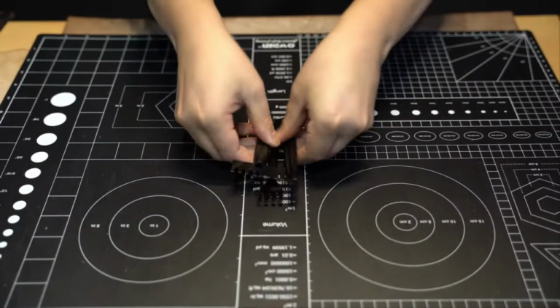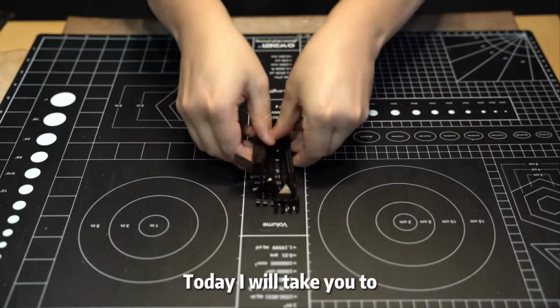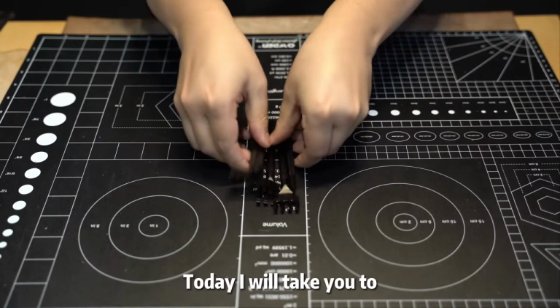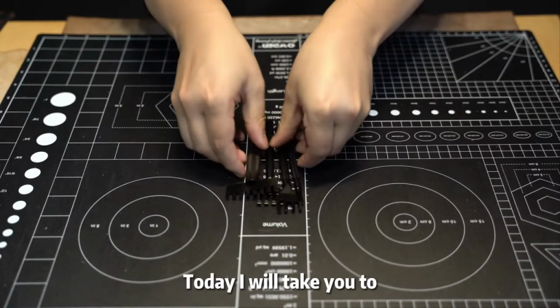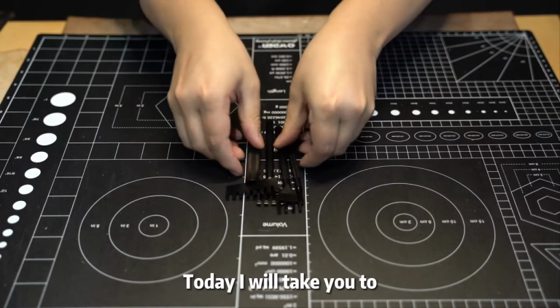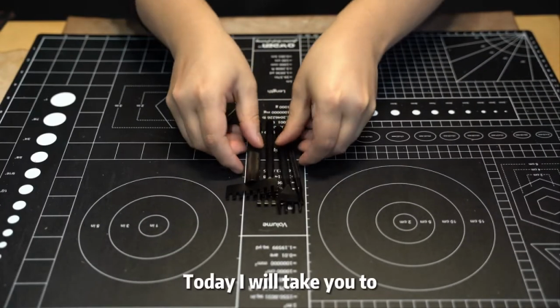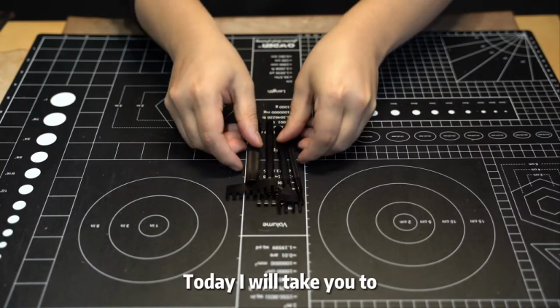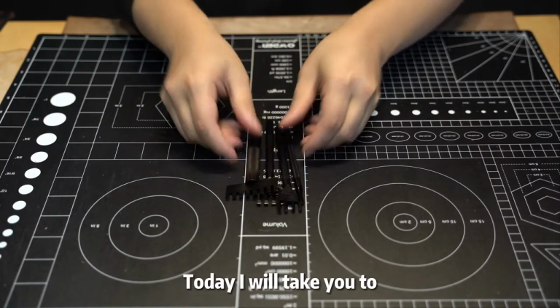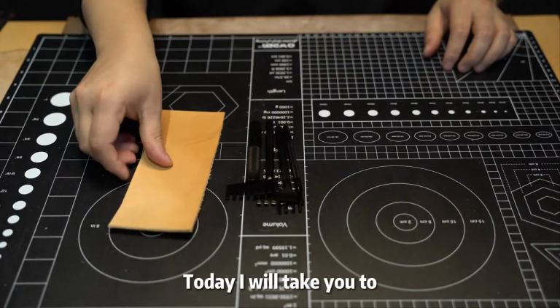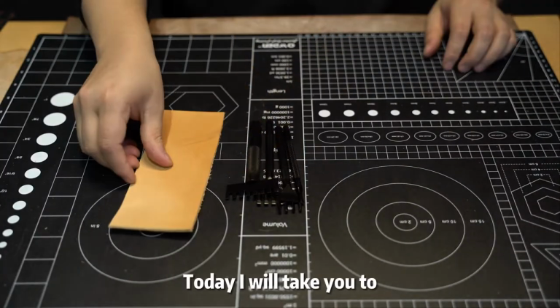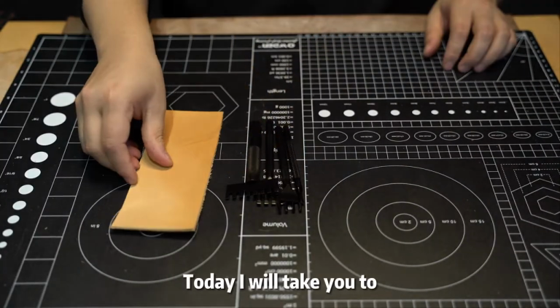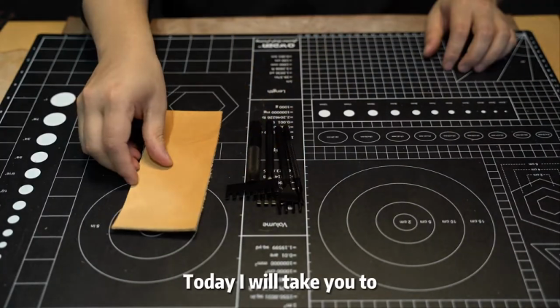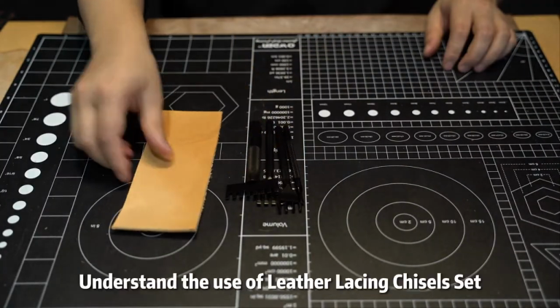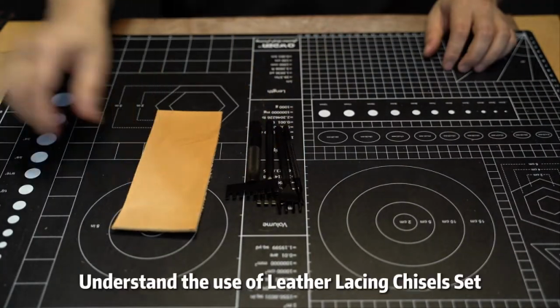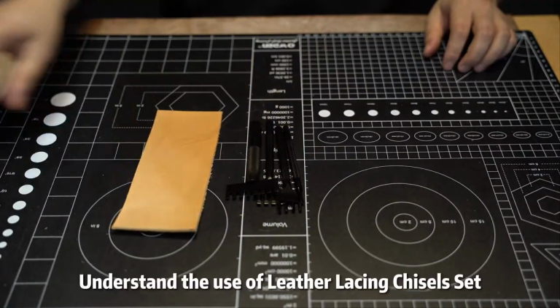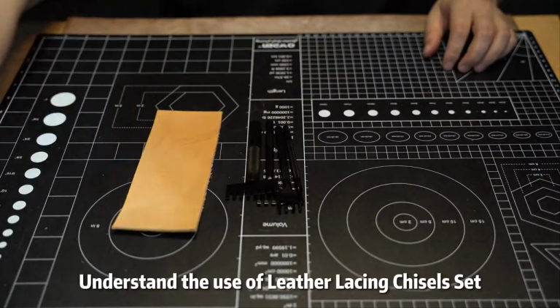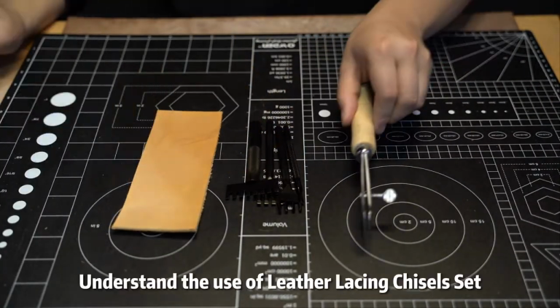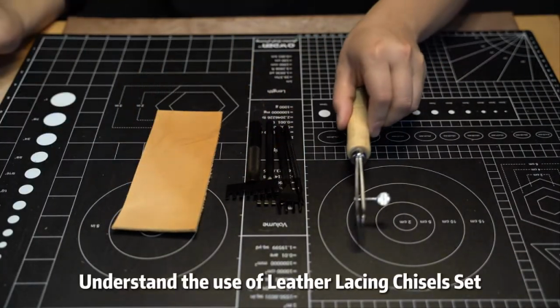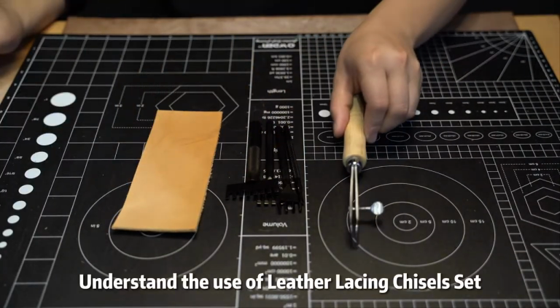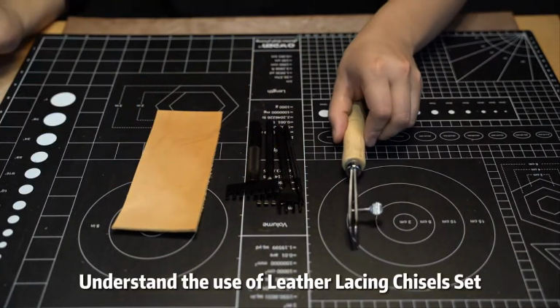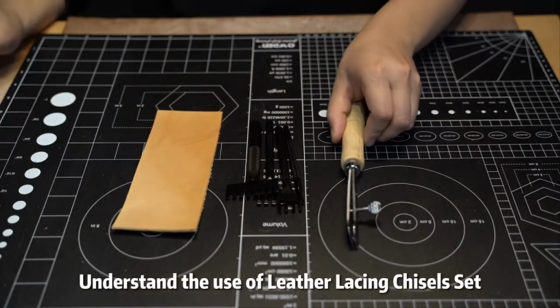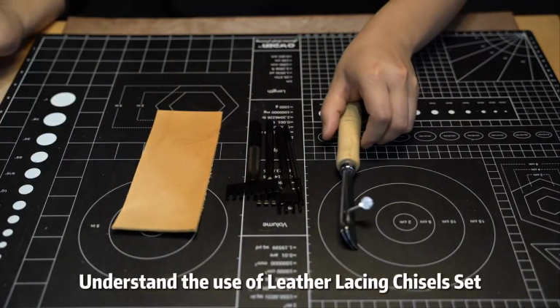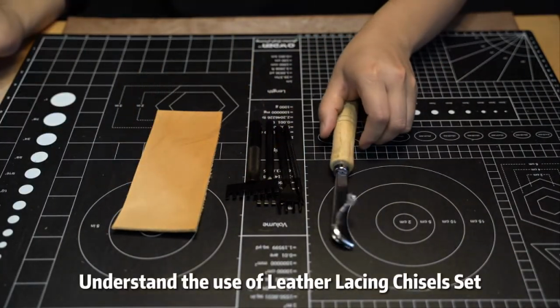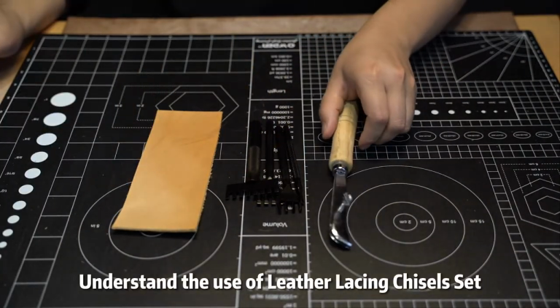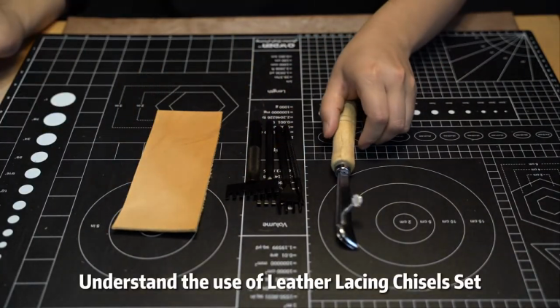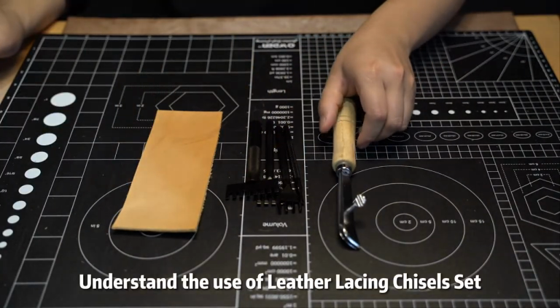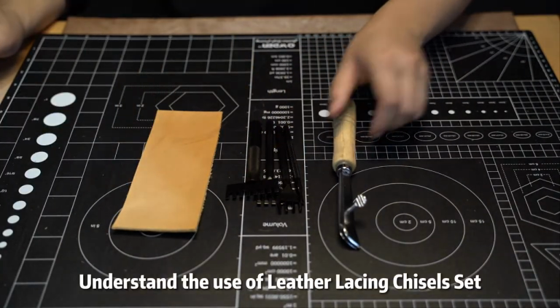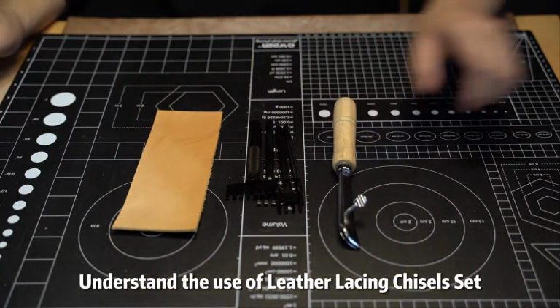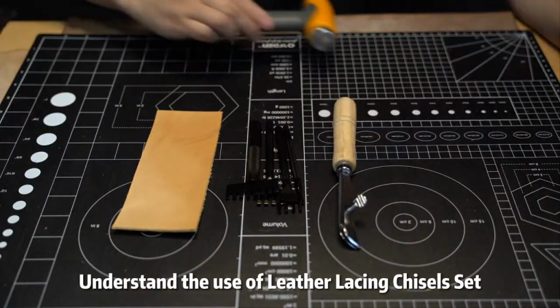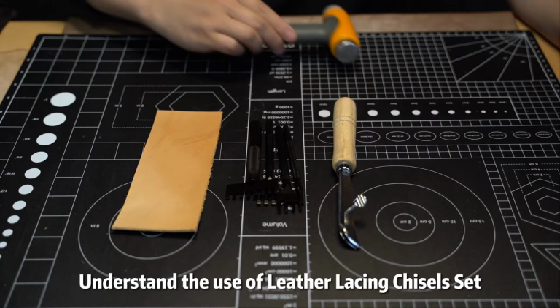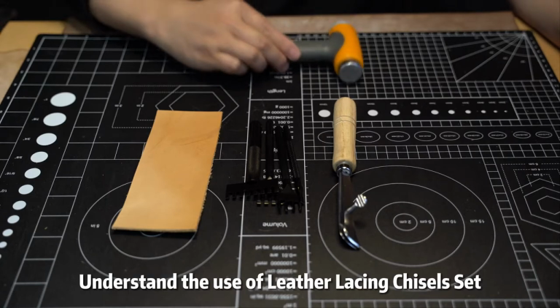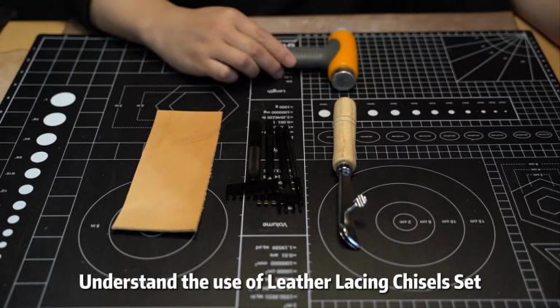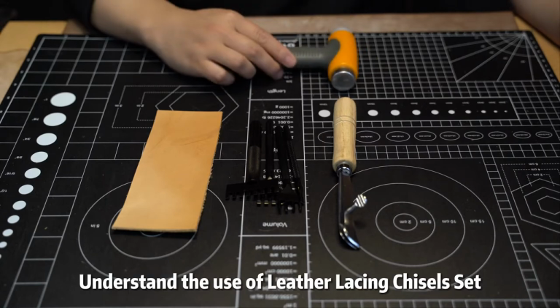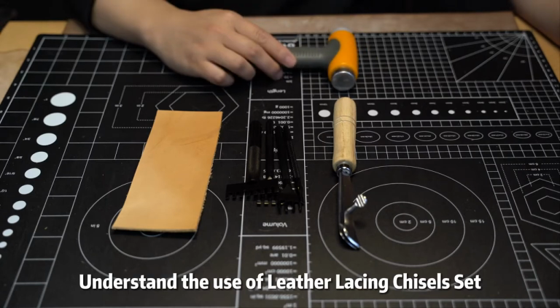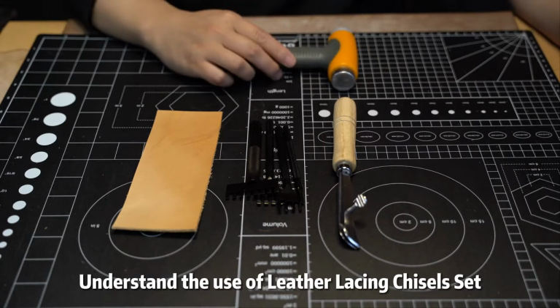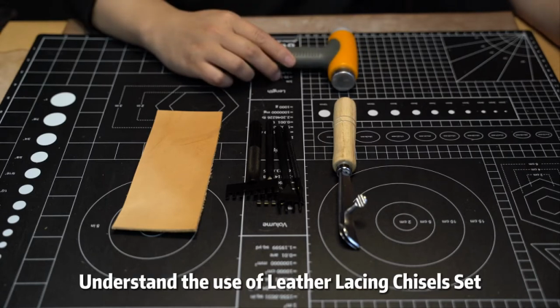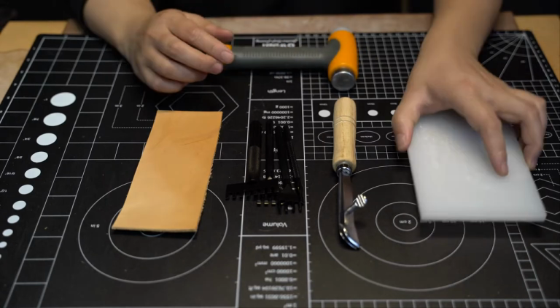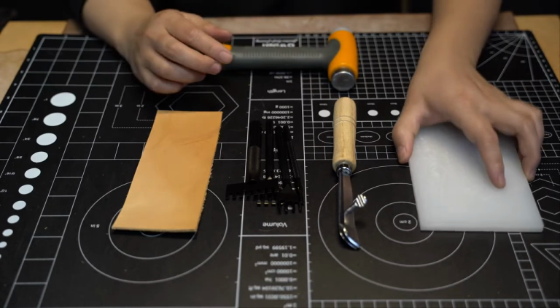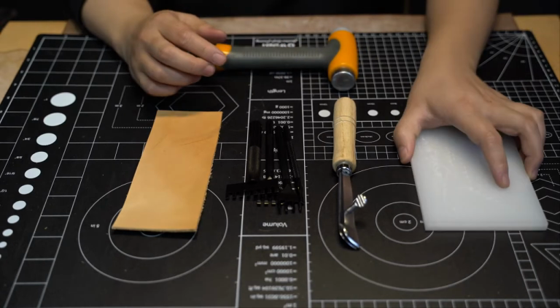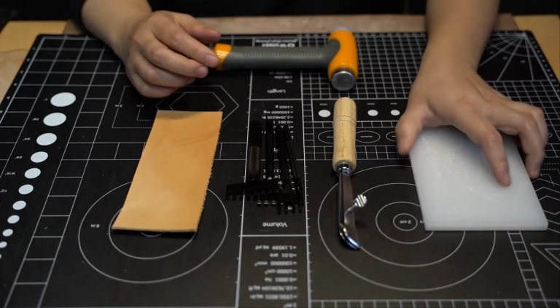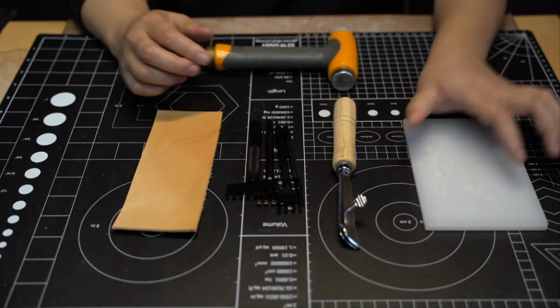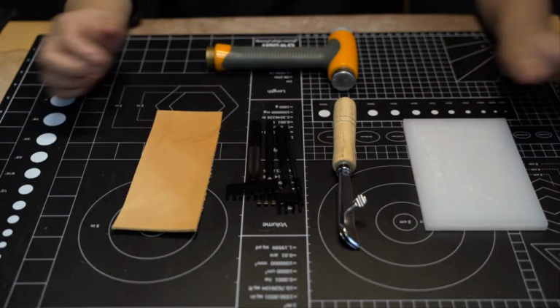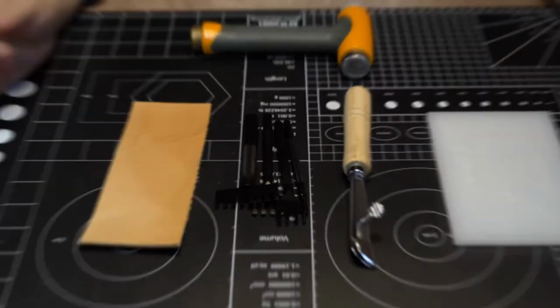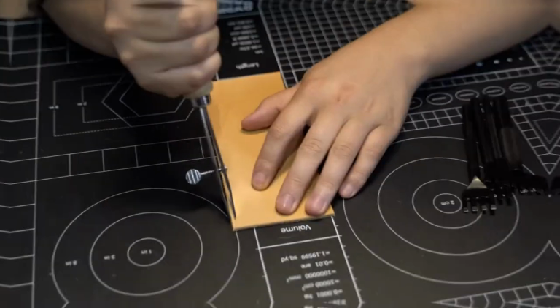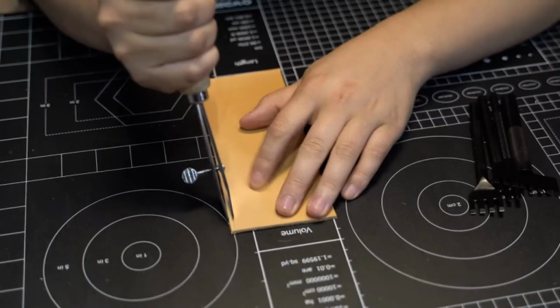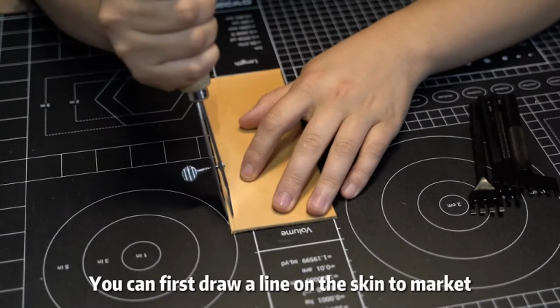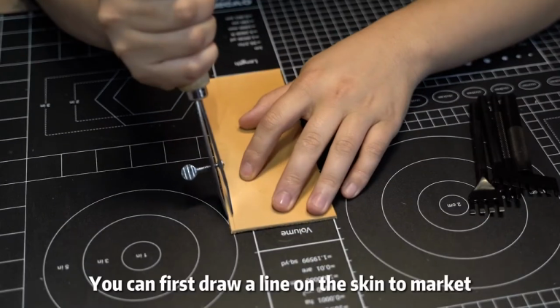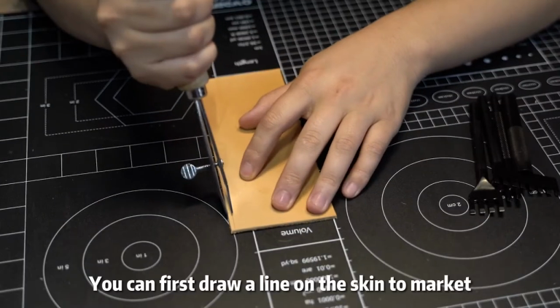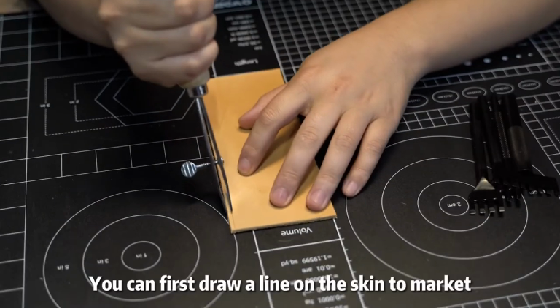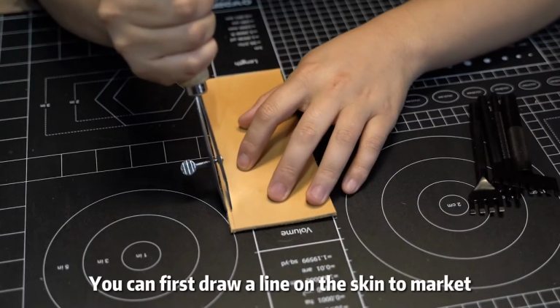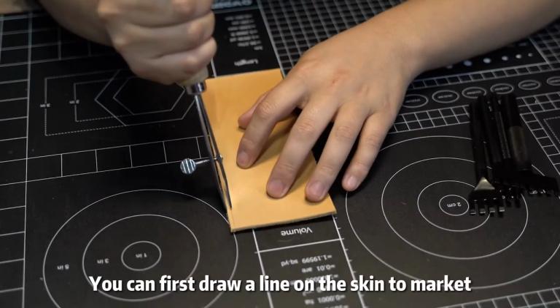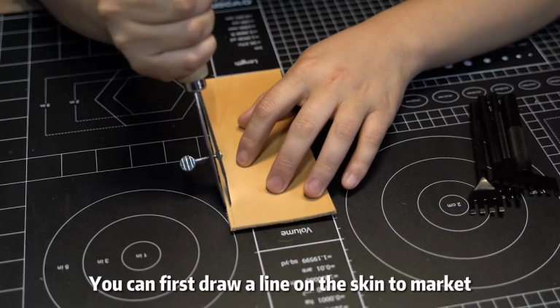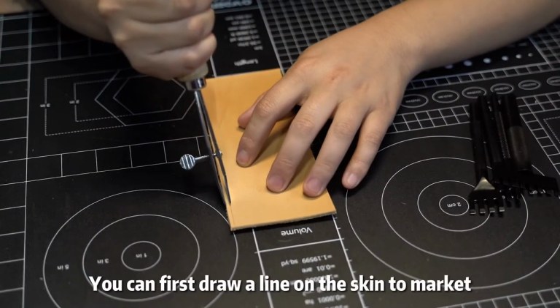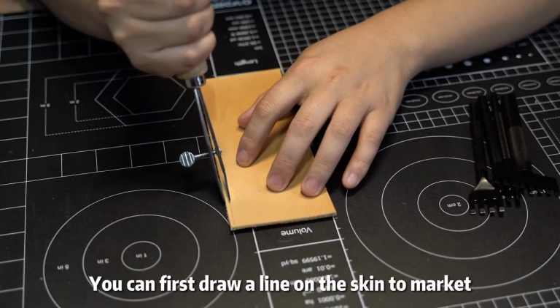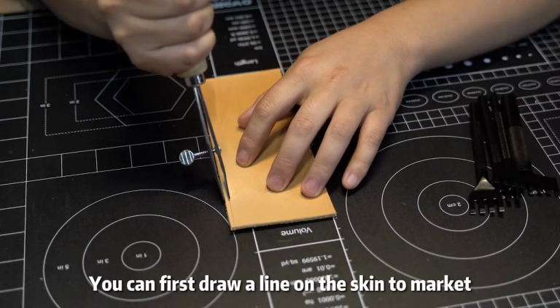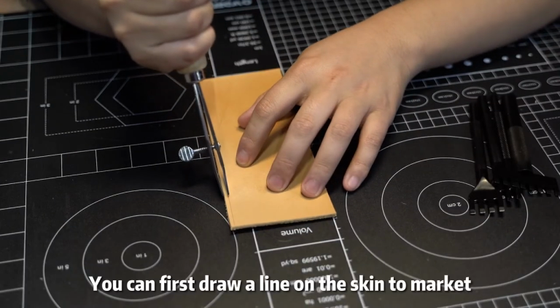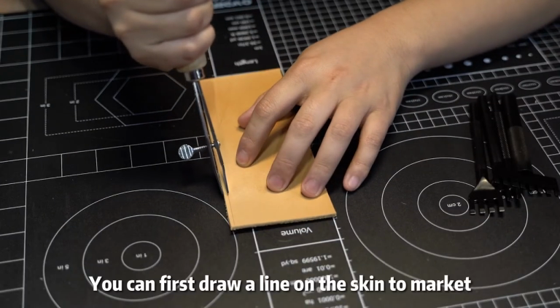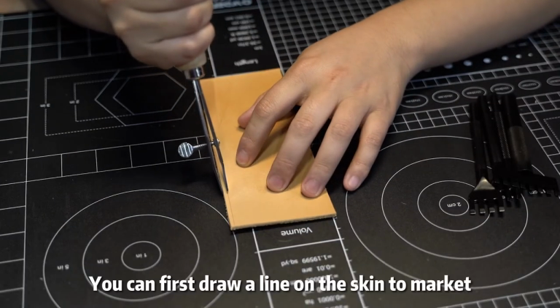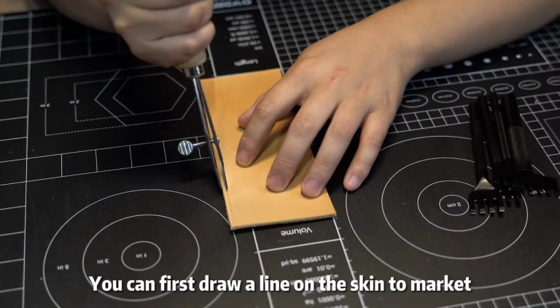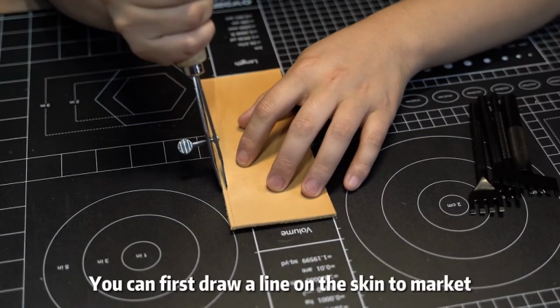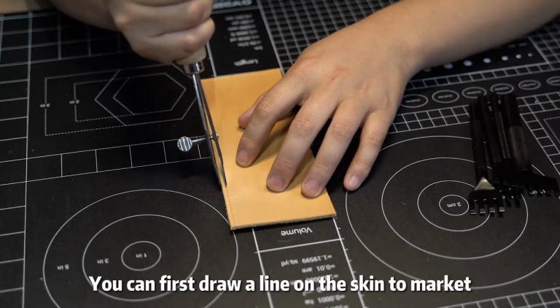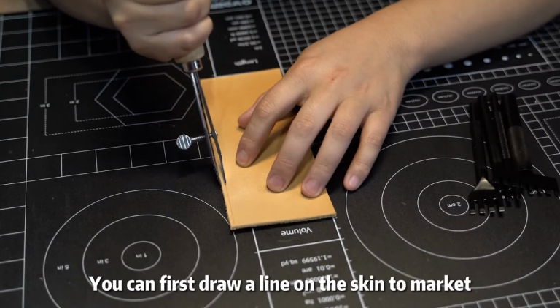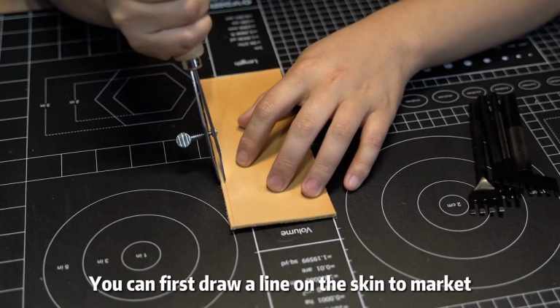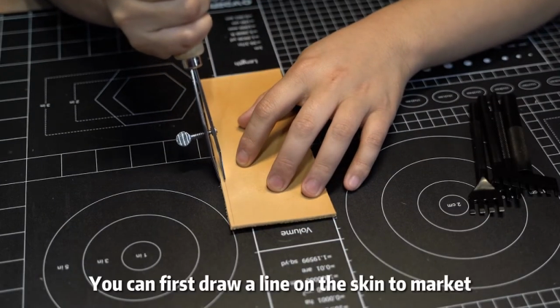Today I will take you to understand the use of a leather lacing chisel set. You can first draw a line on the leather to mark it.